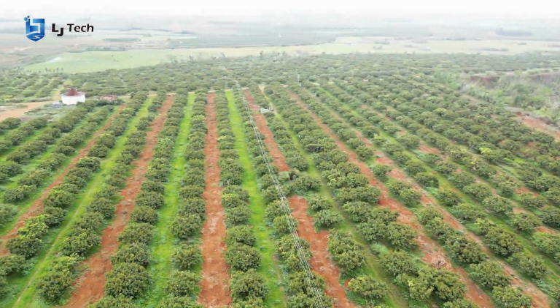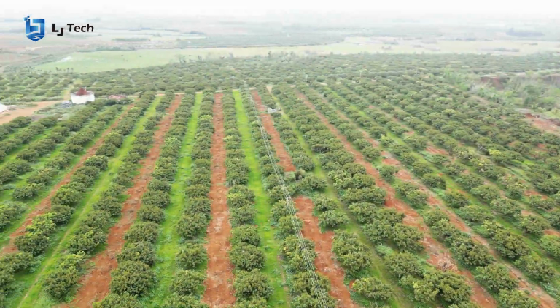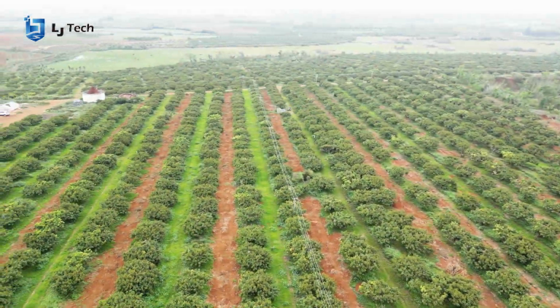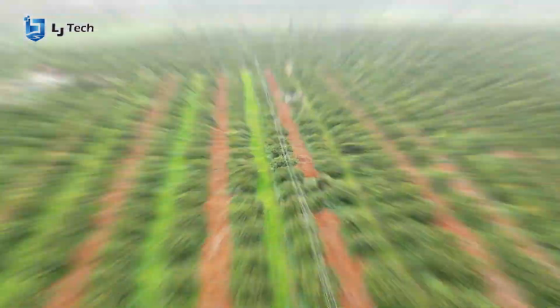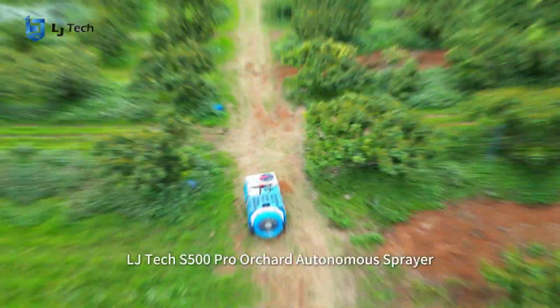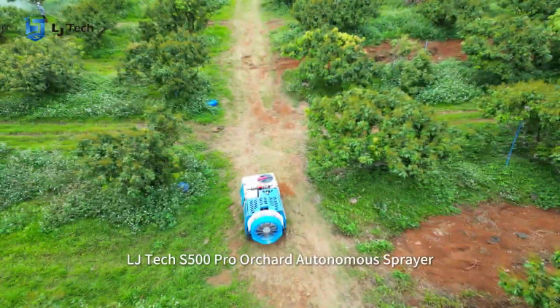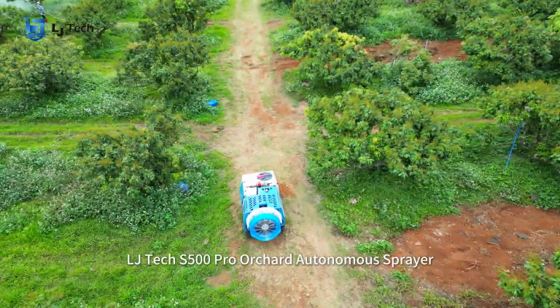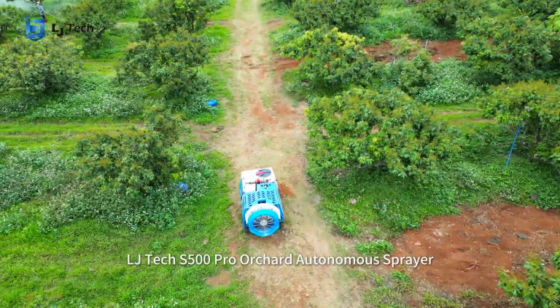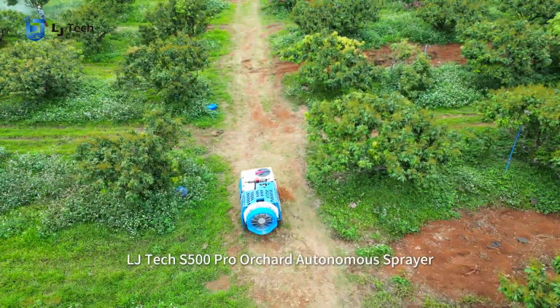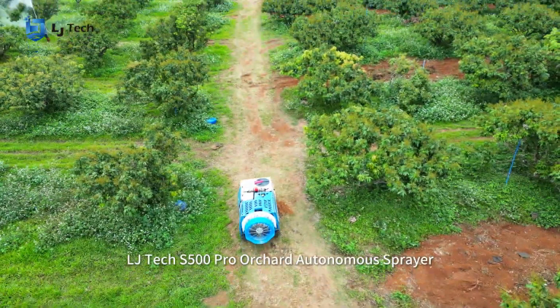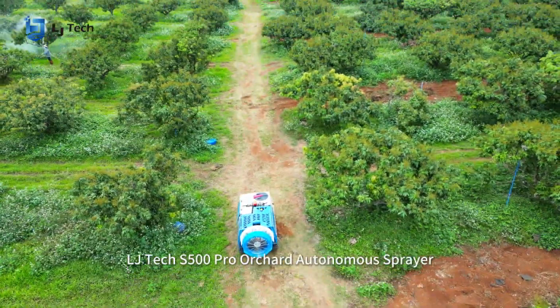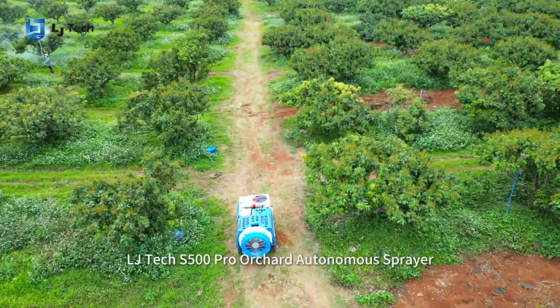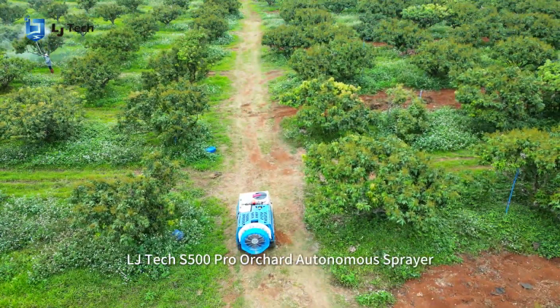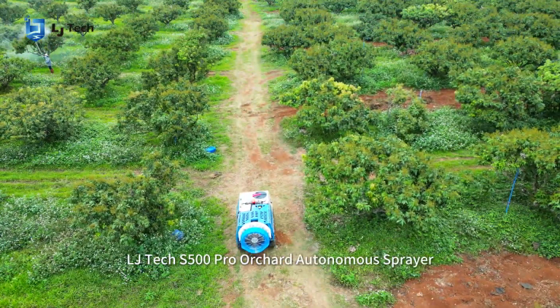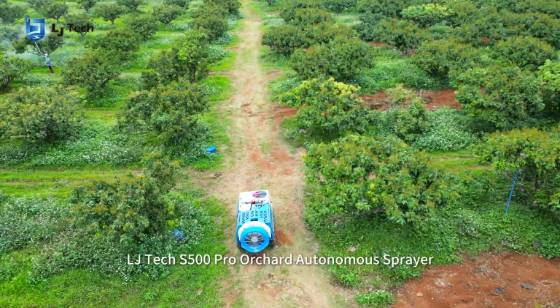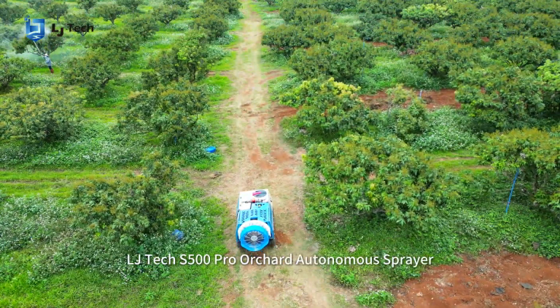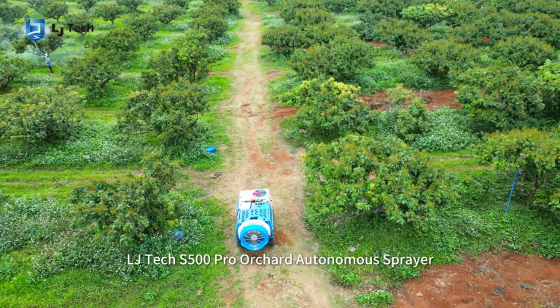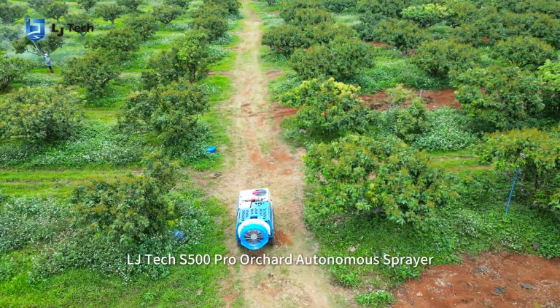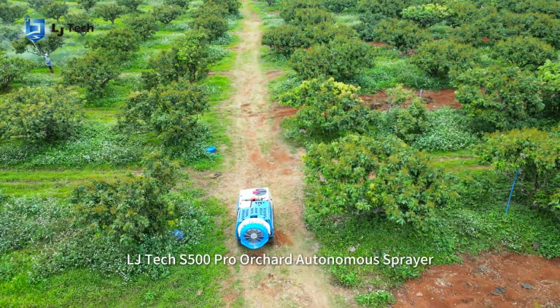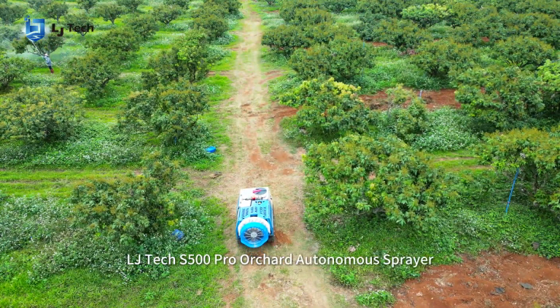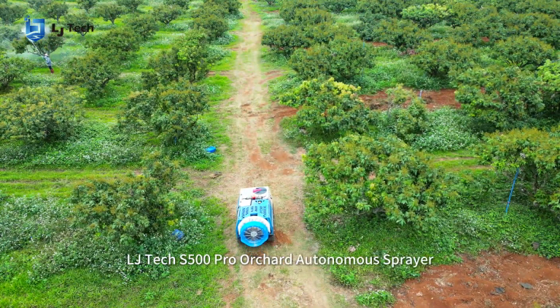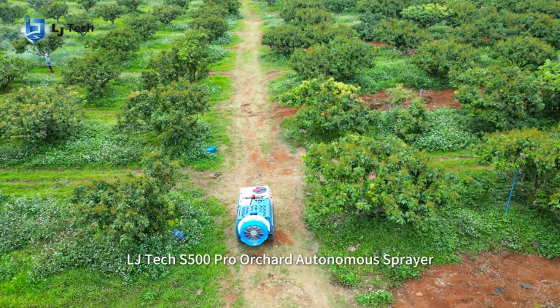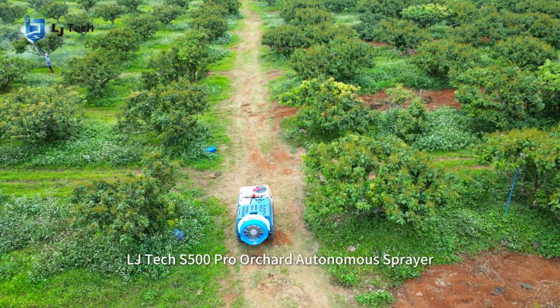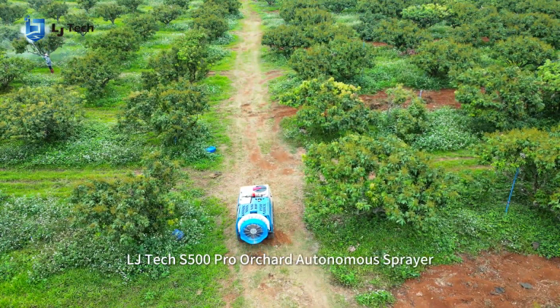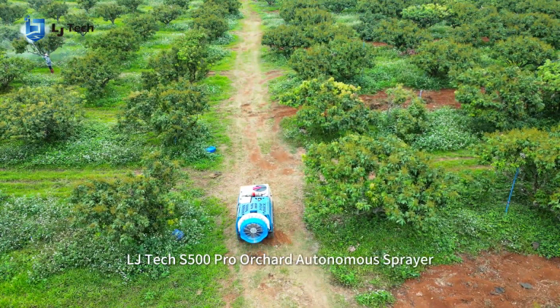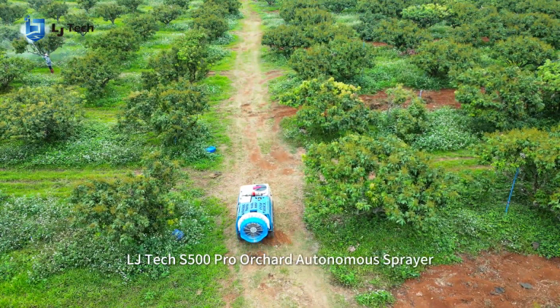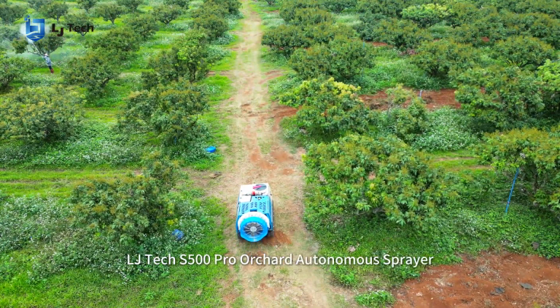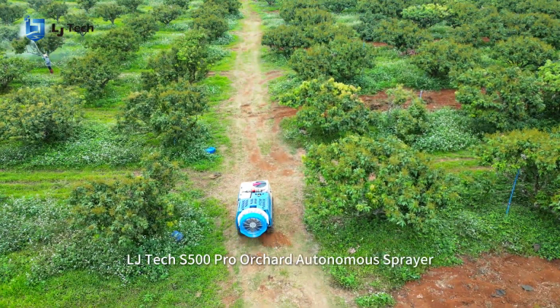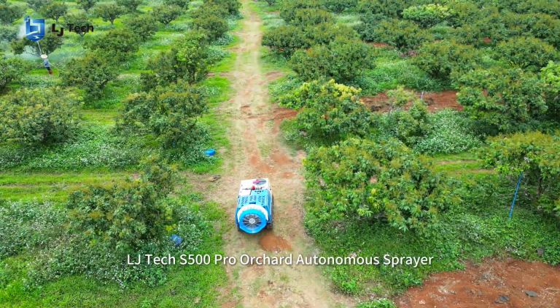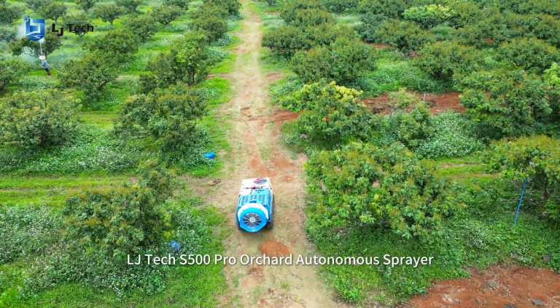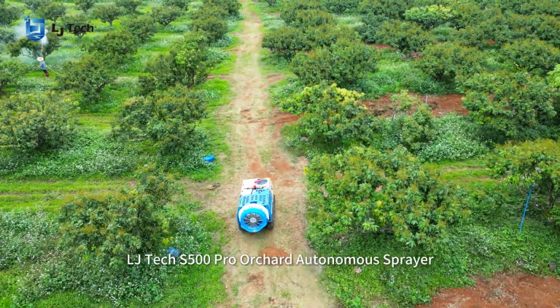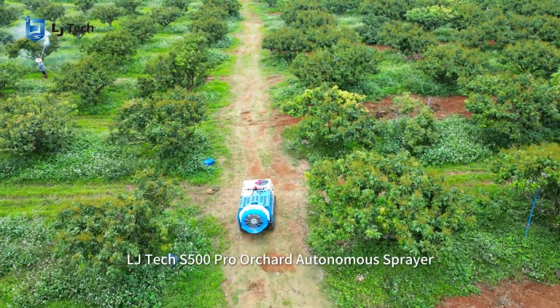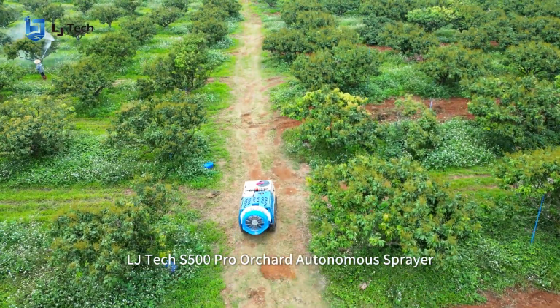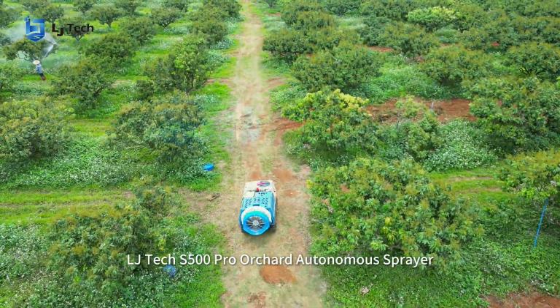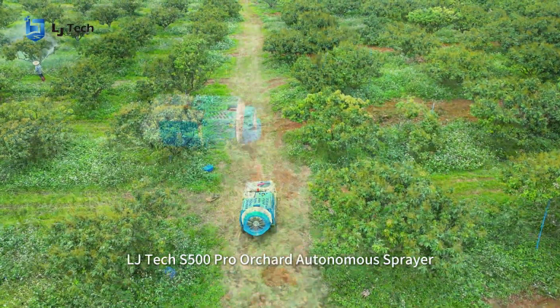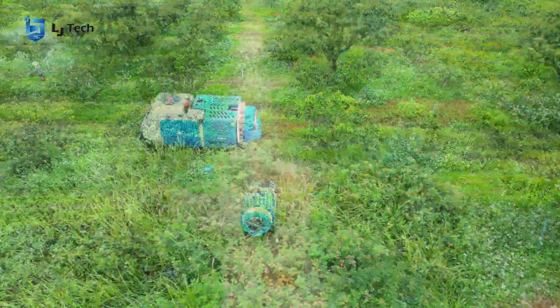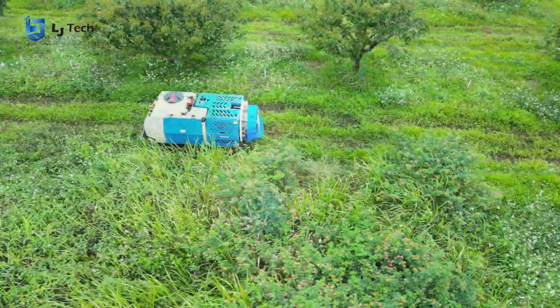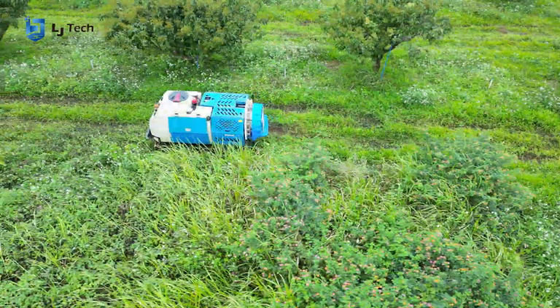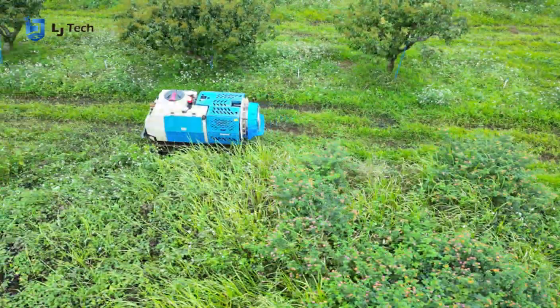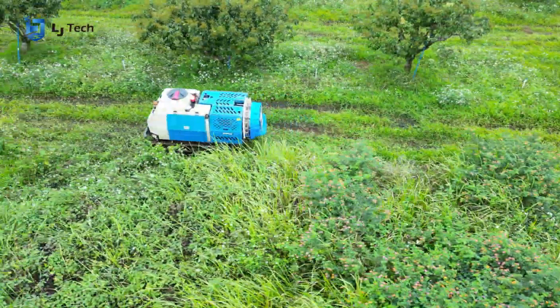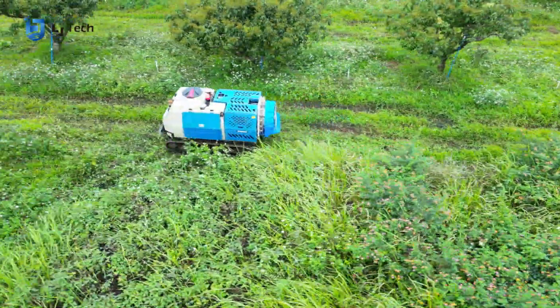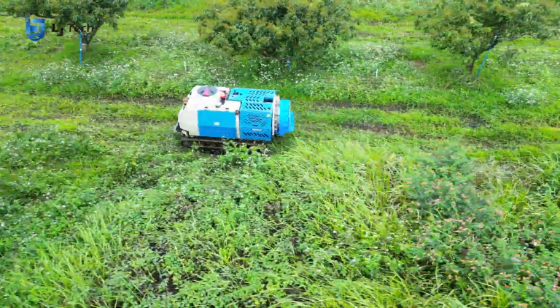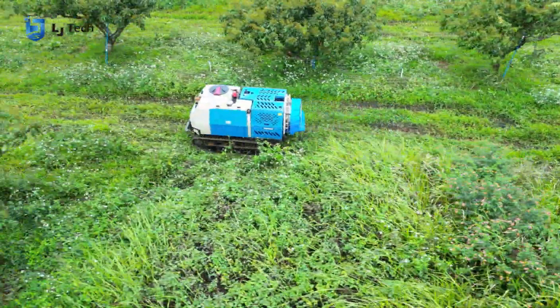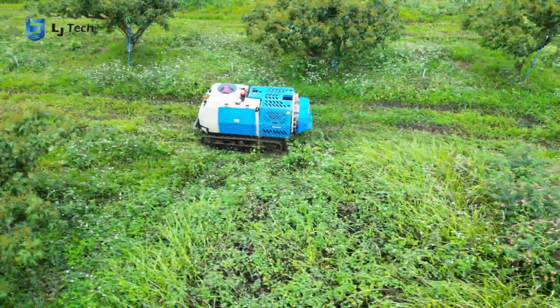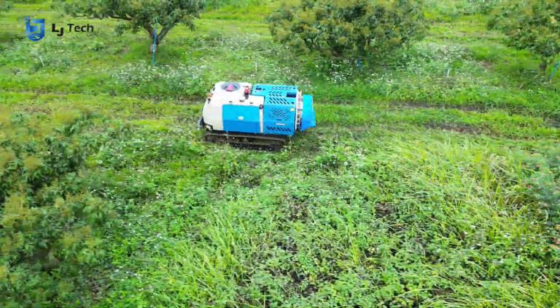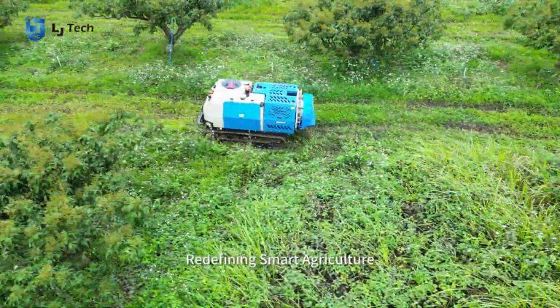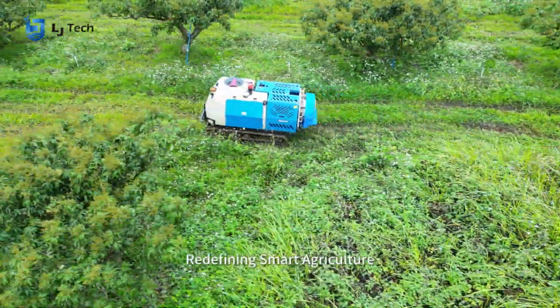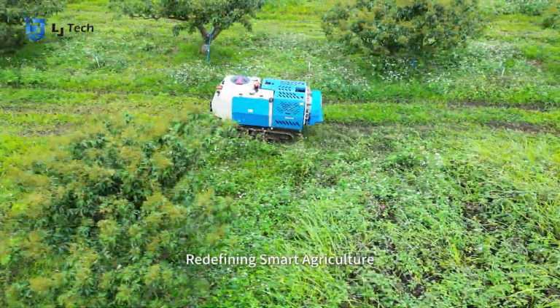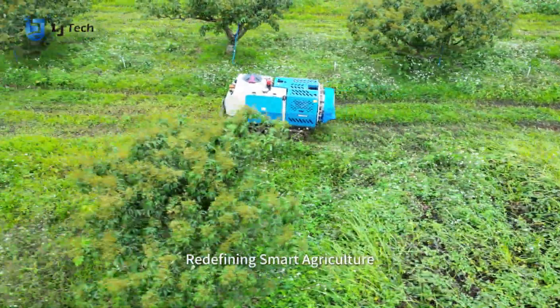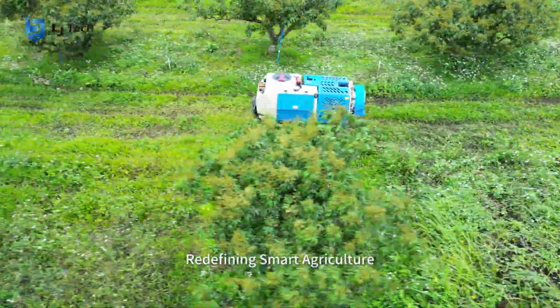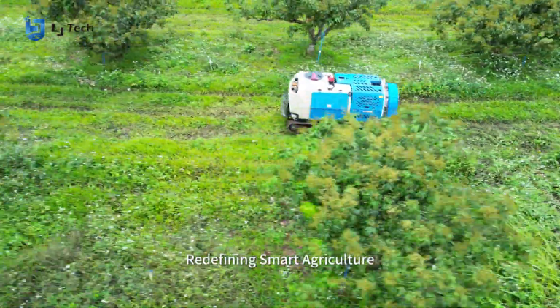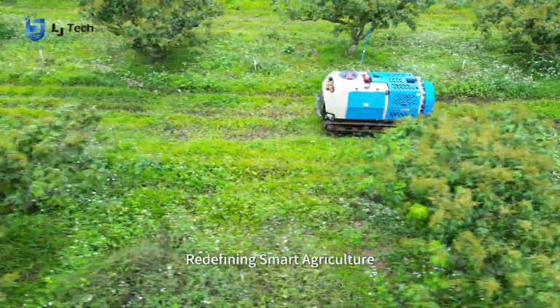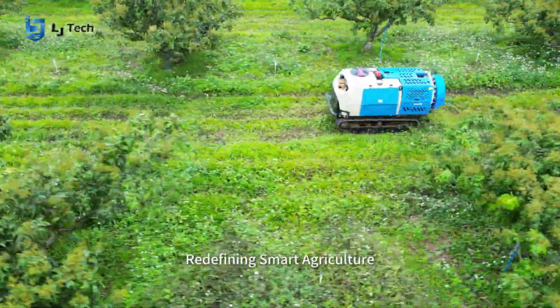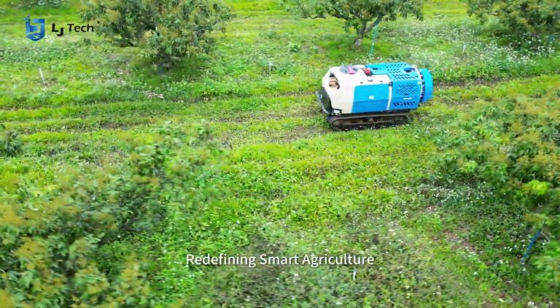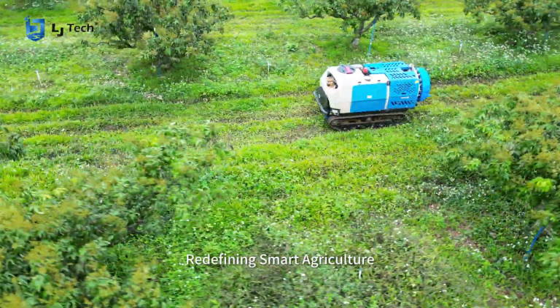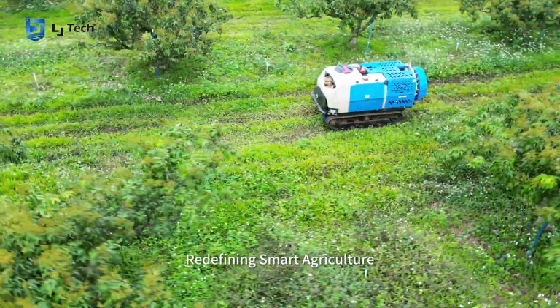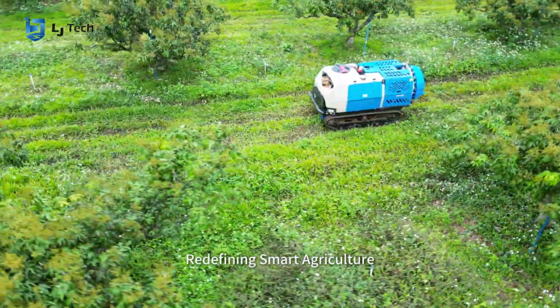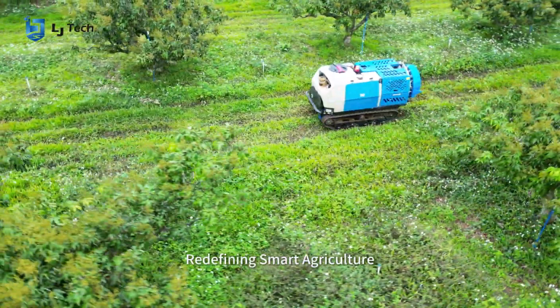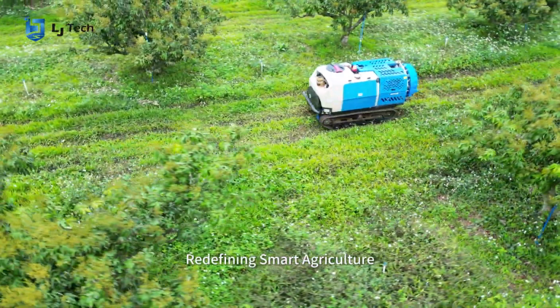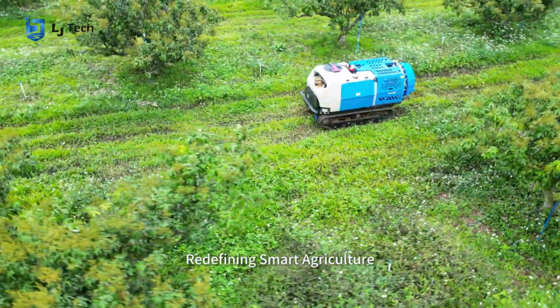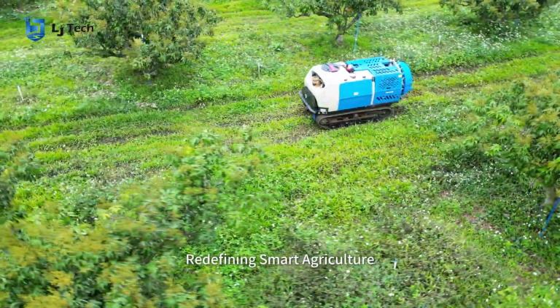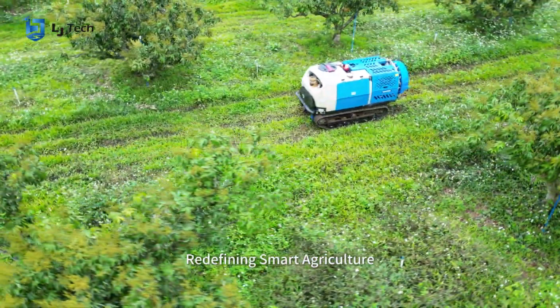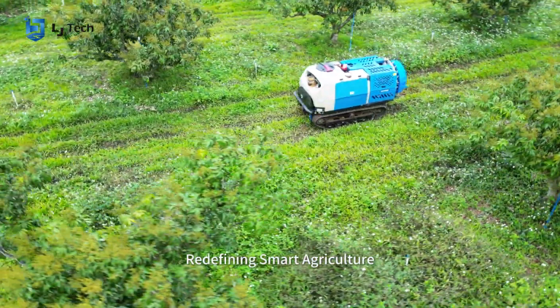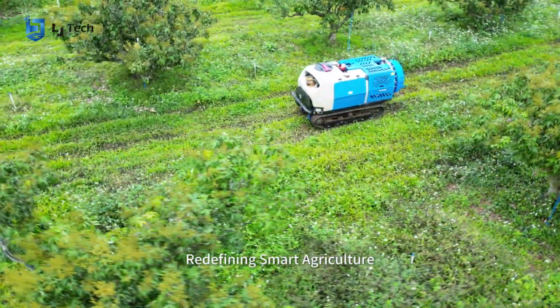LJ-TEC S500 PRO Orchard Autonomous Sprayer, redefining smart agriculture.